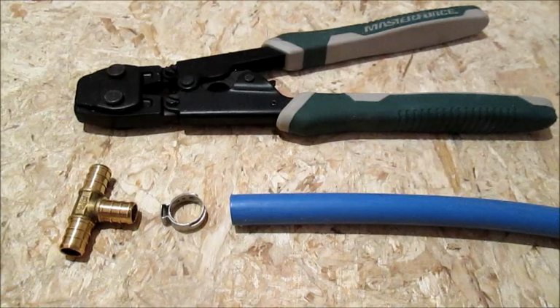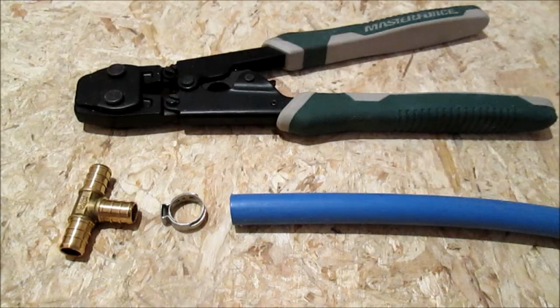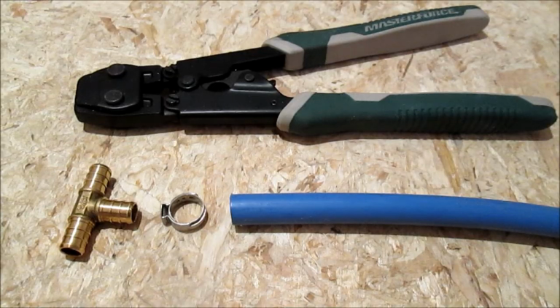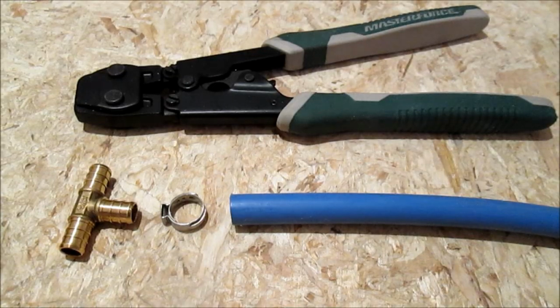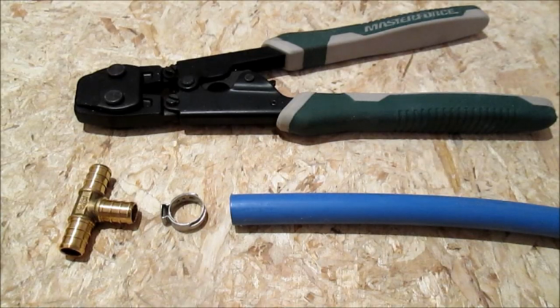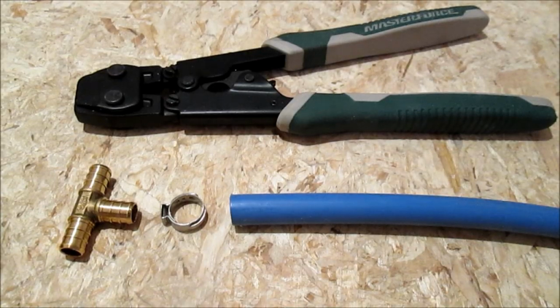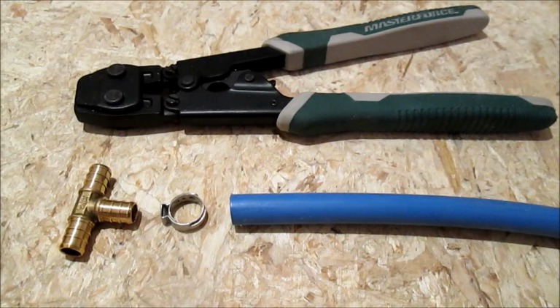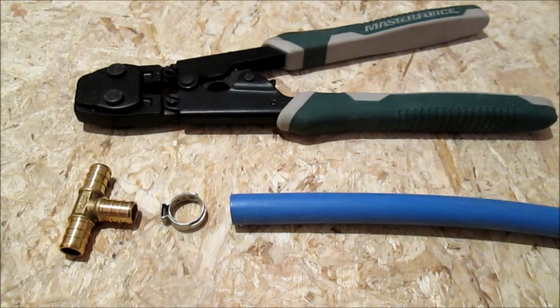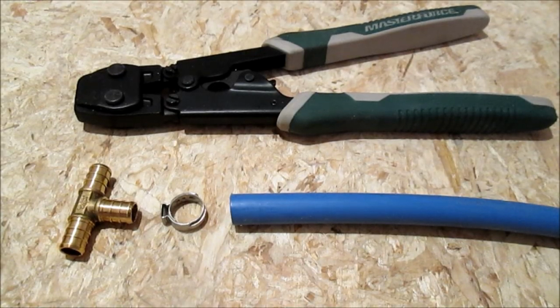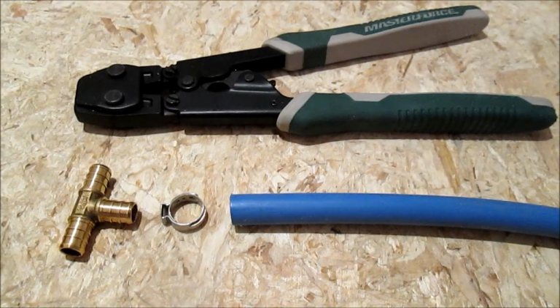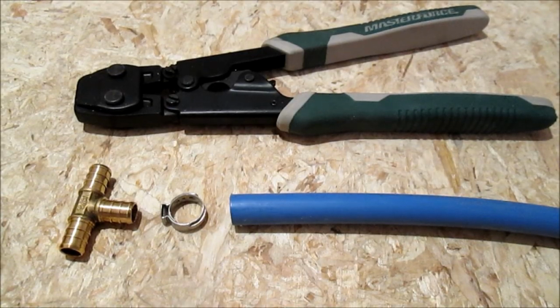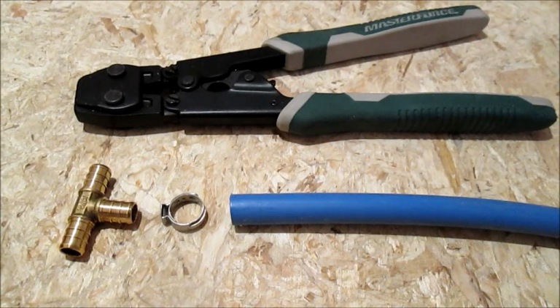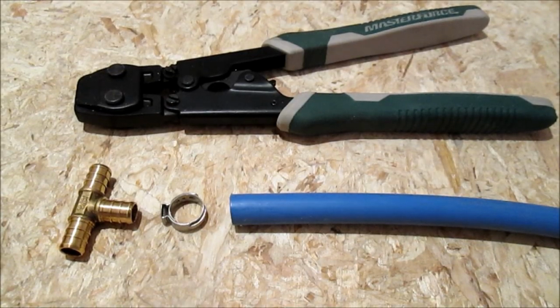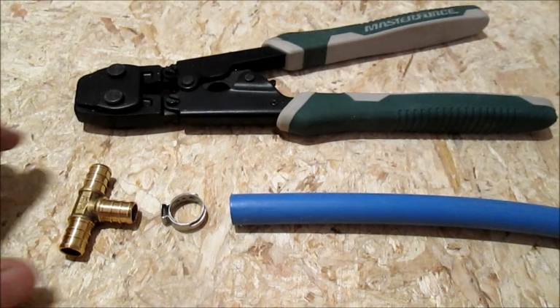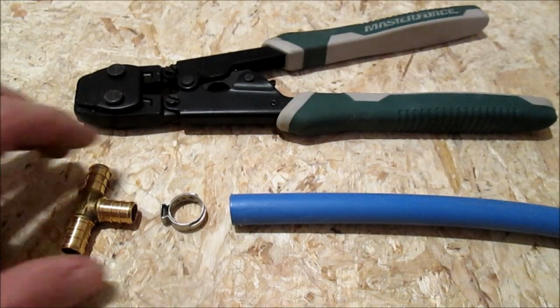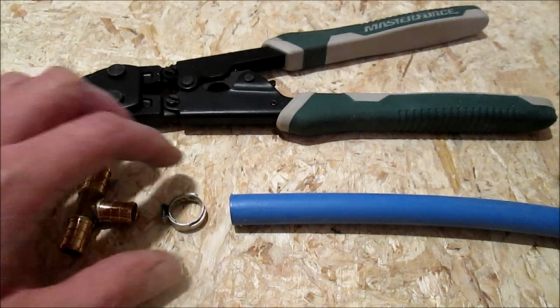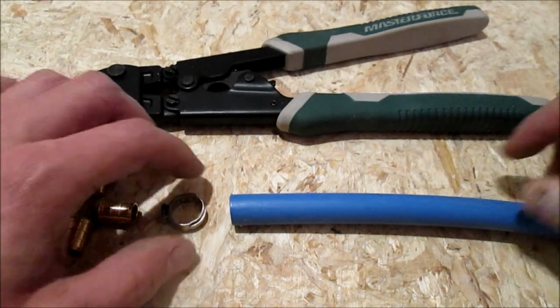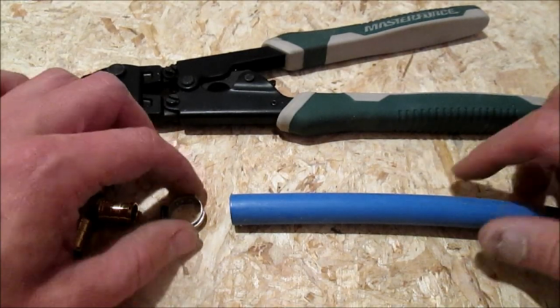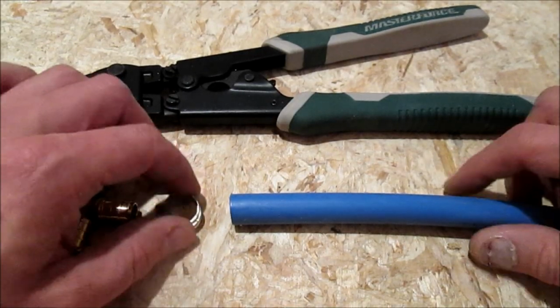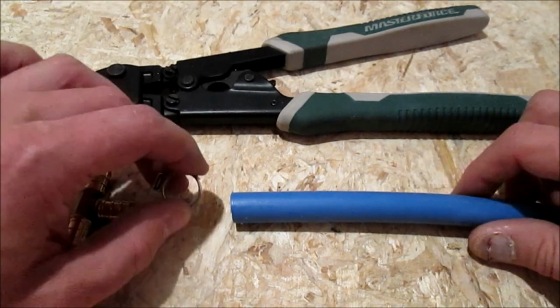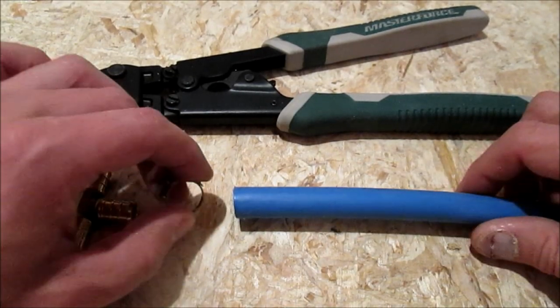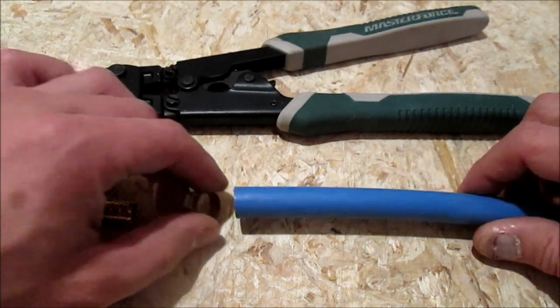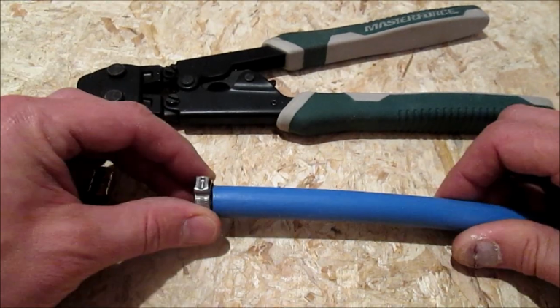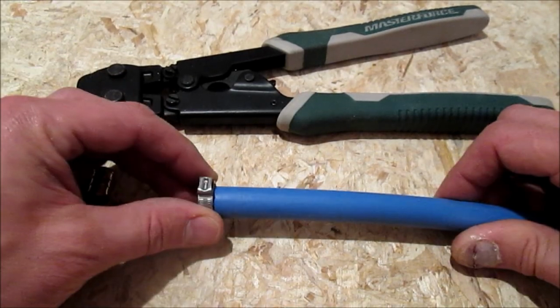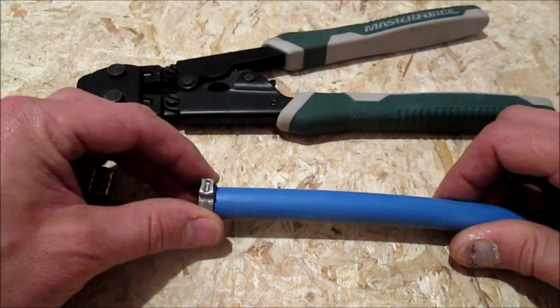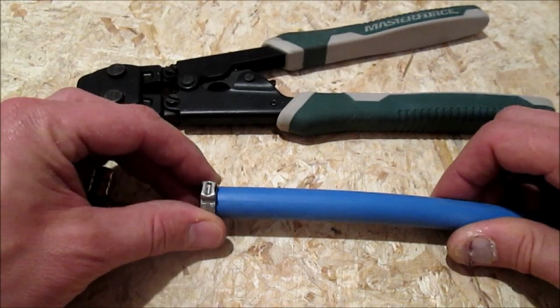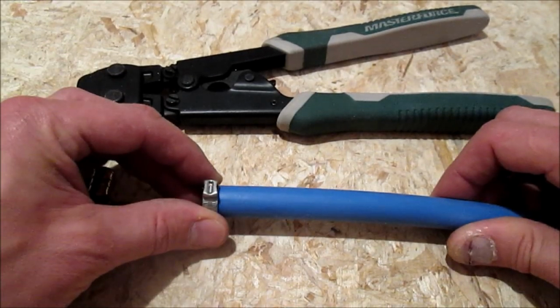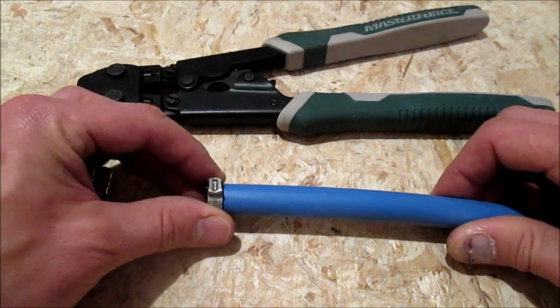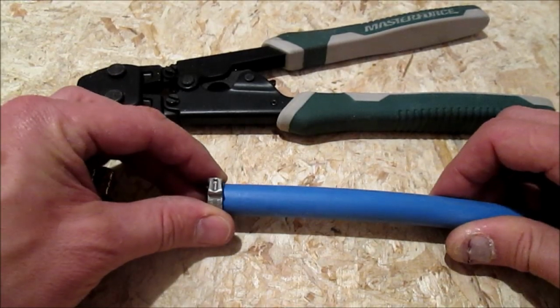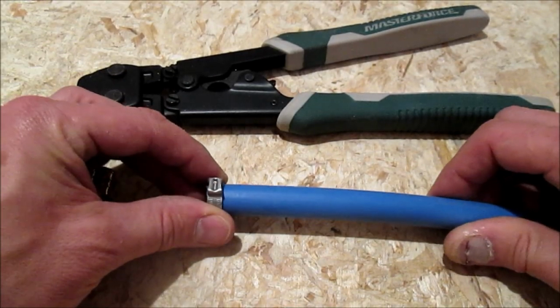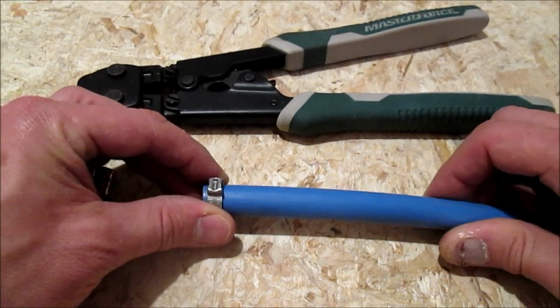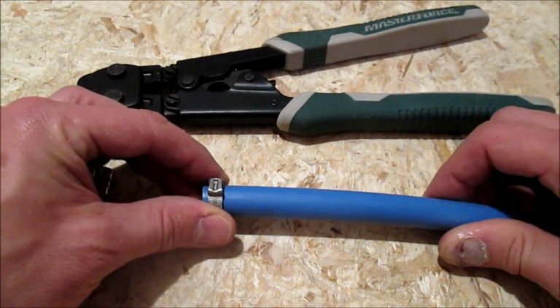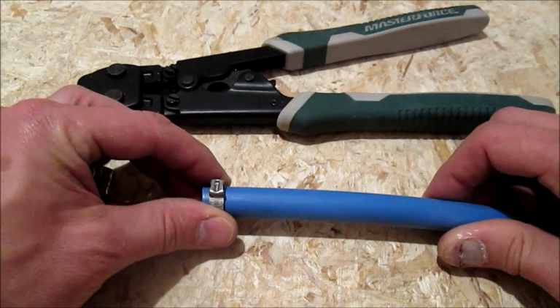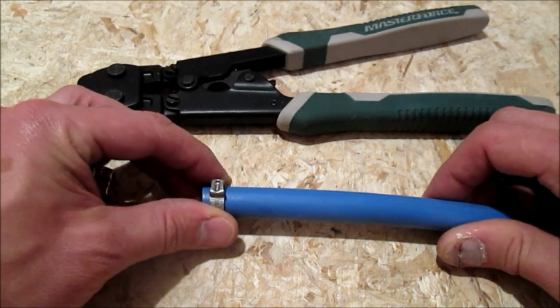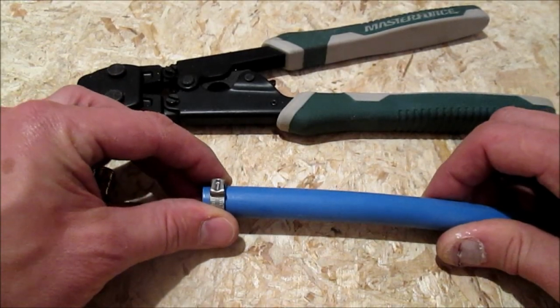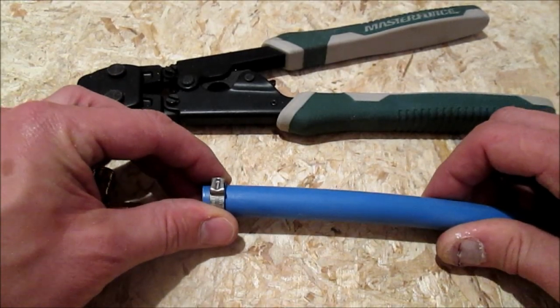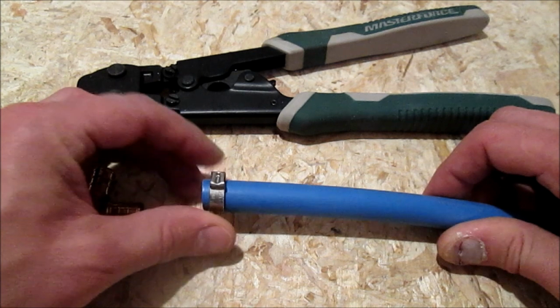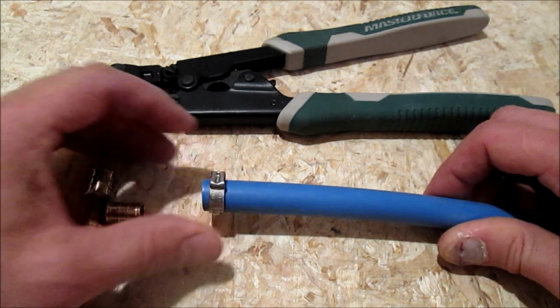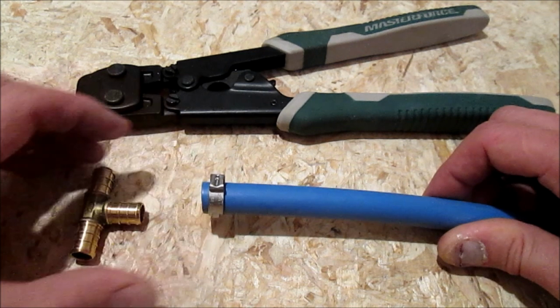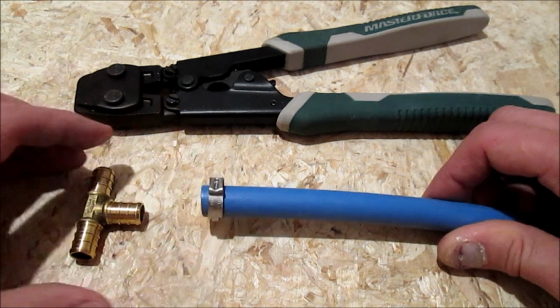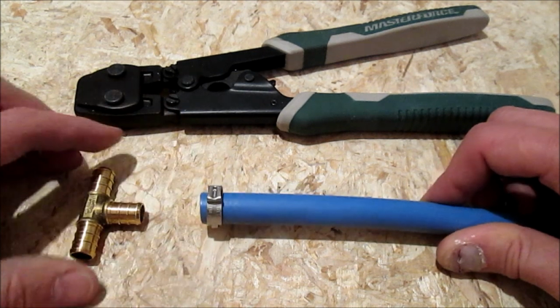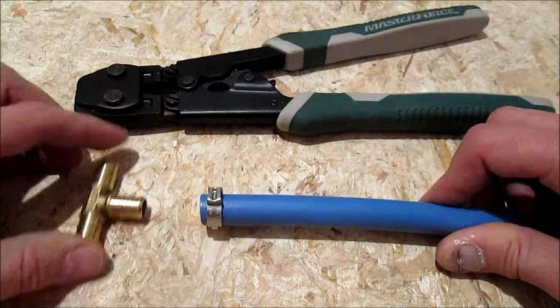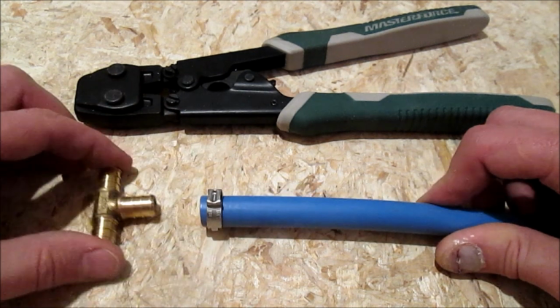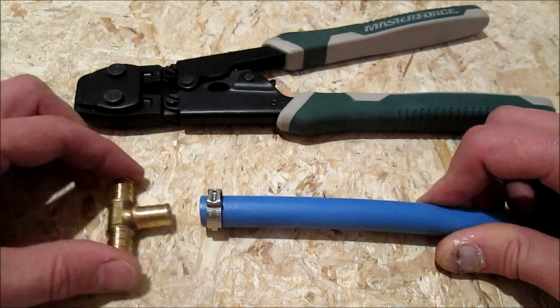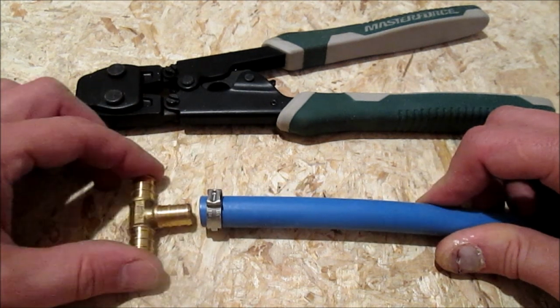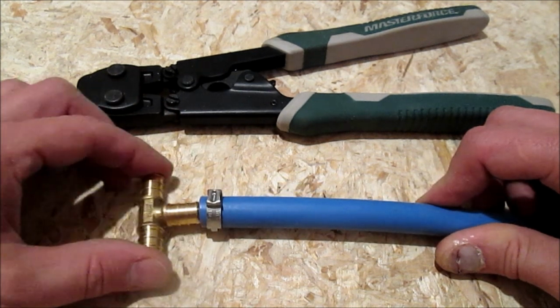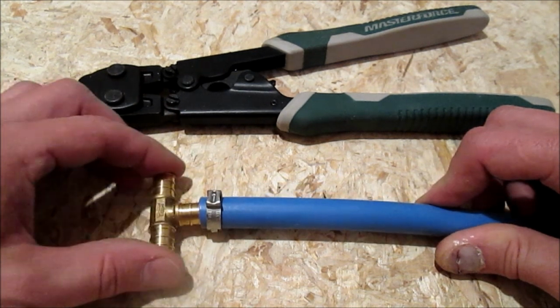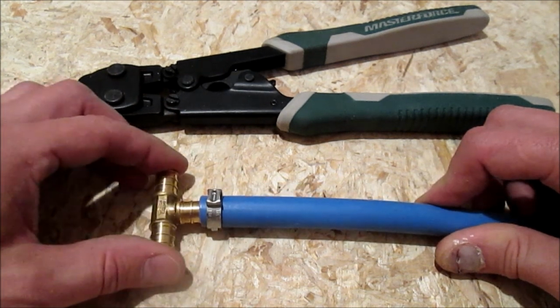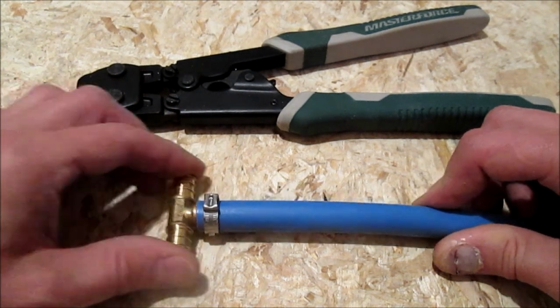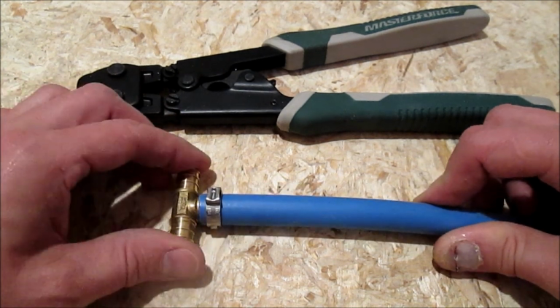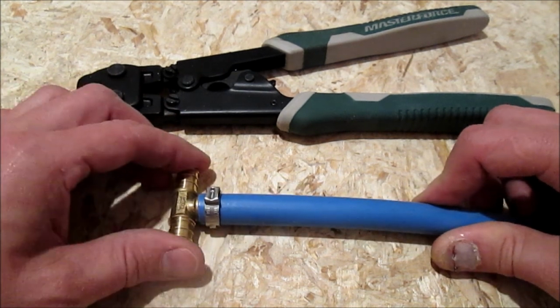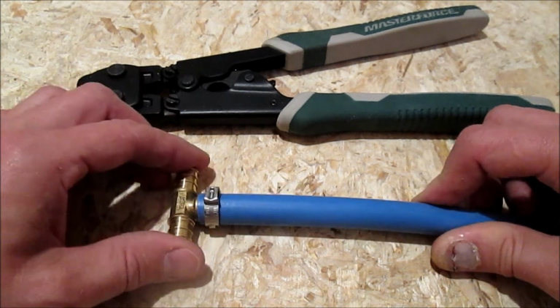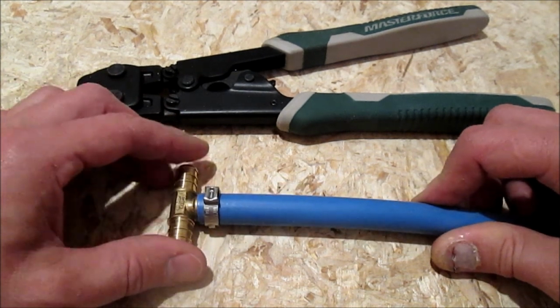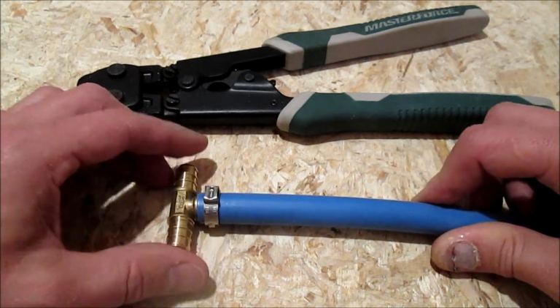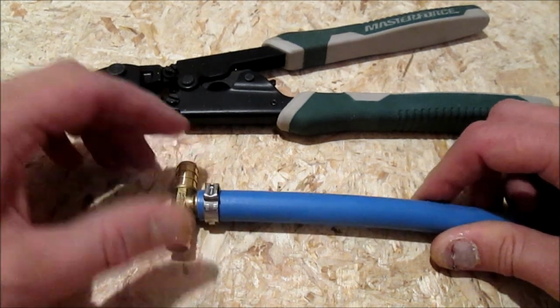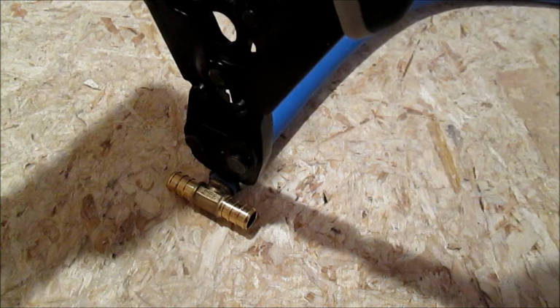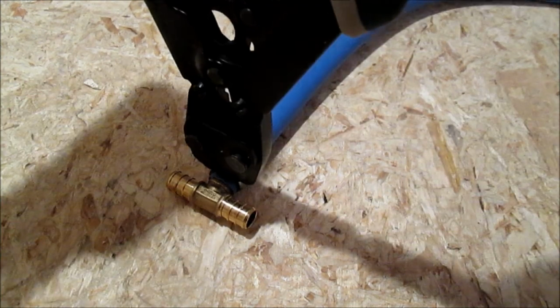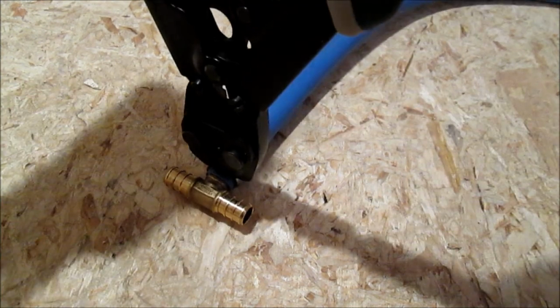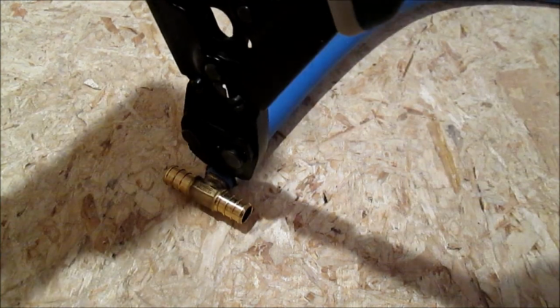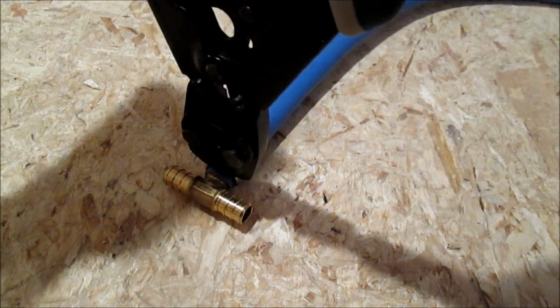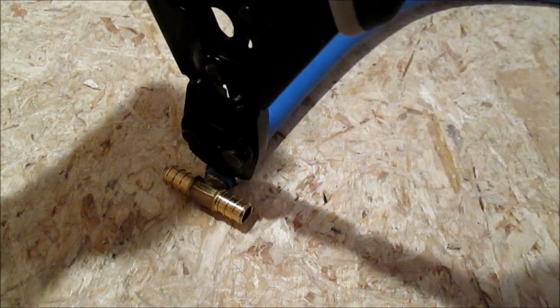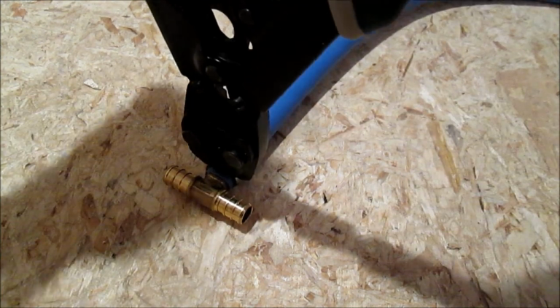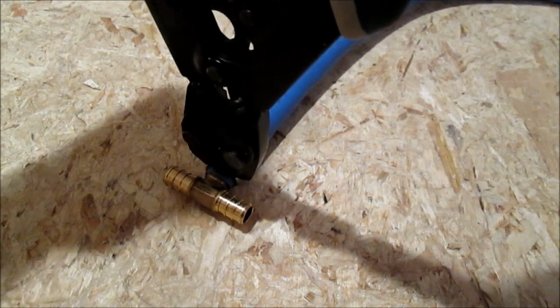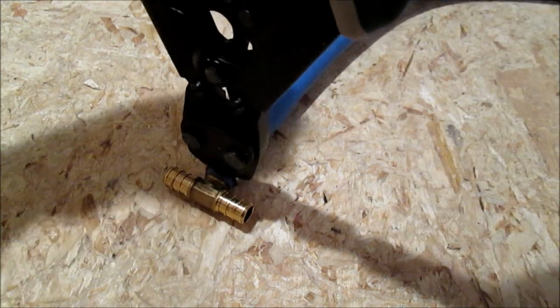Here's a quick PEX lesson: put on the ring, put in the fitting, and squeeze.